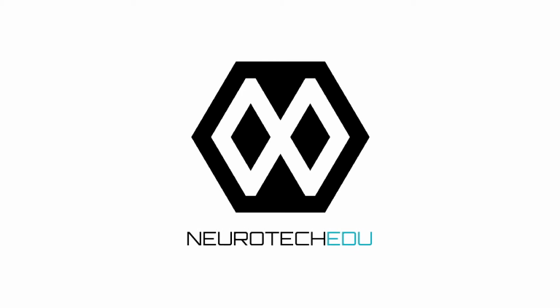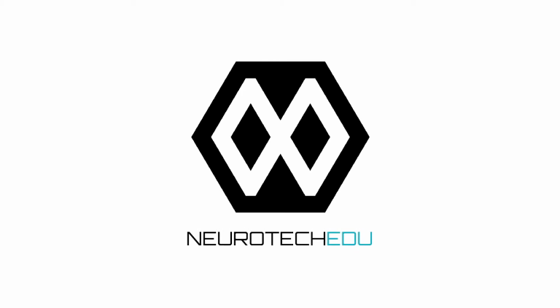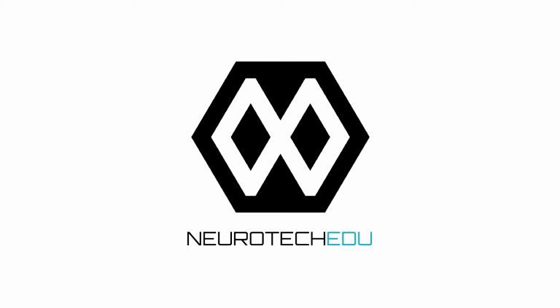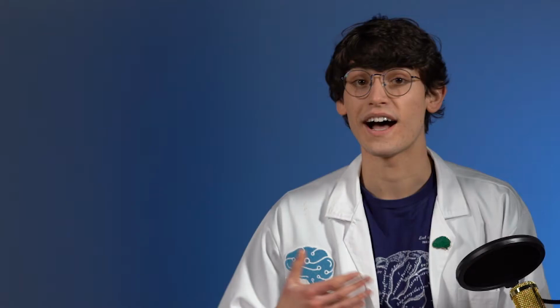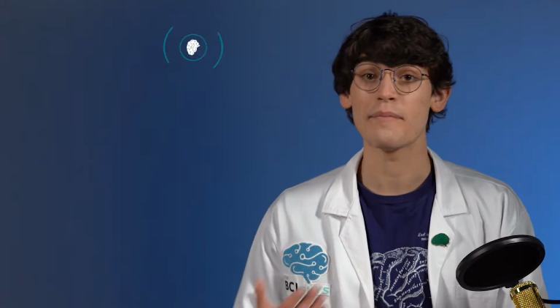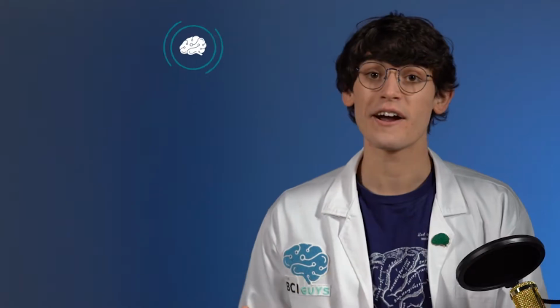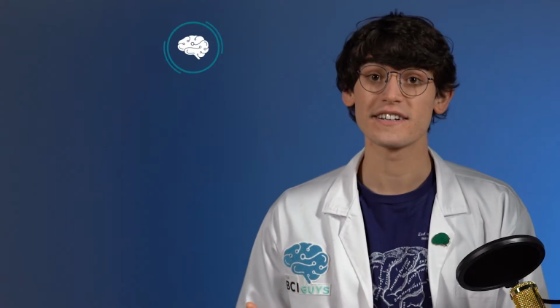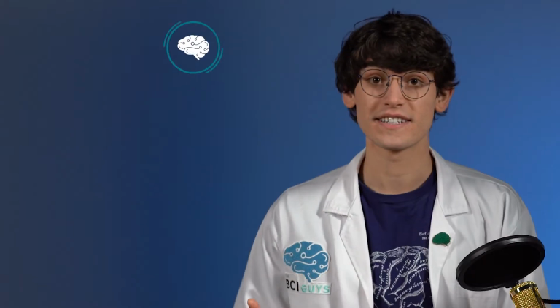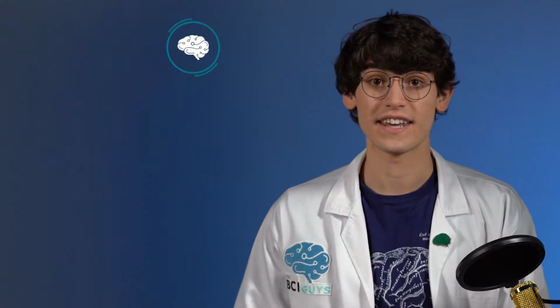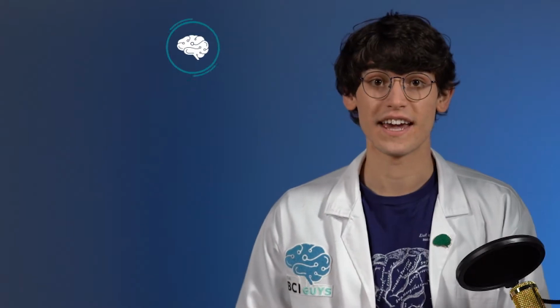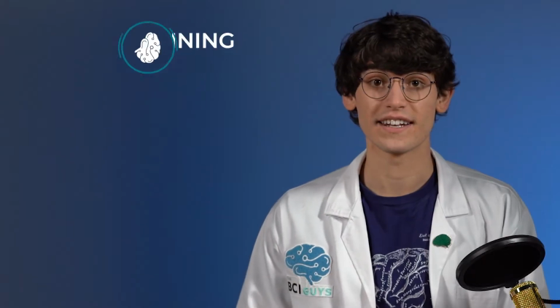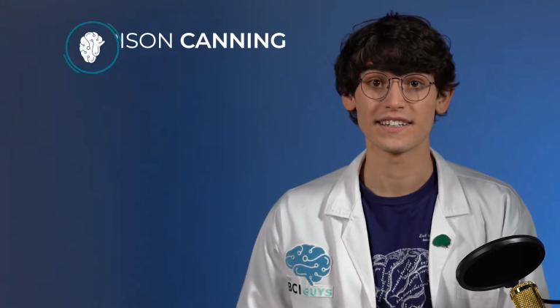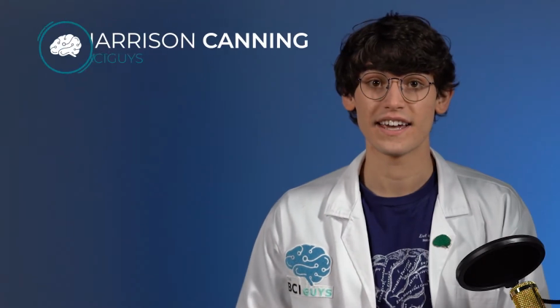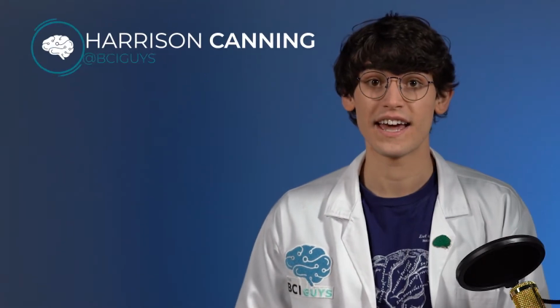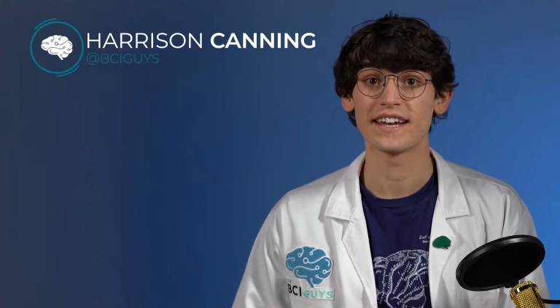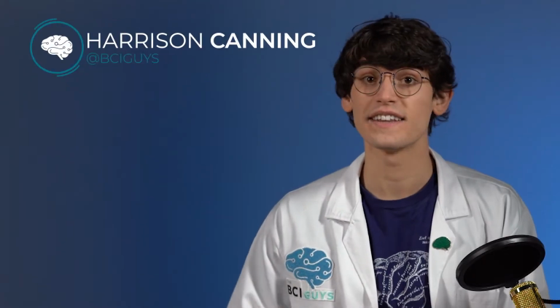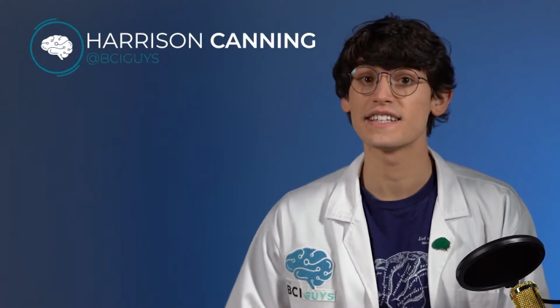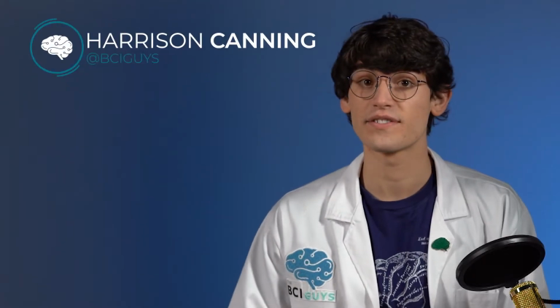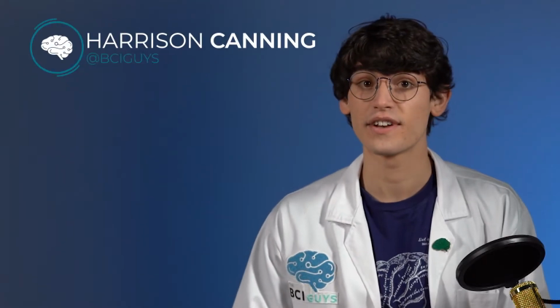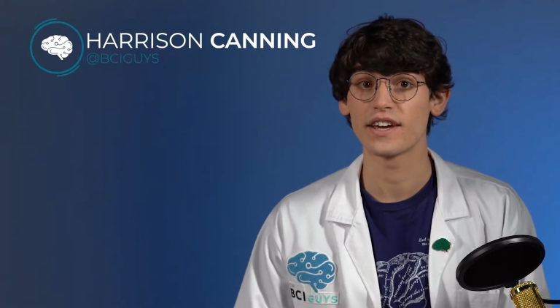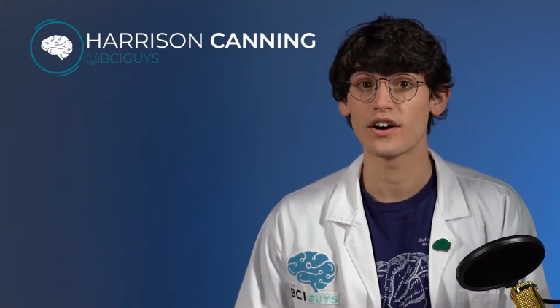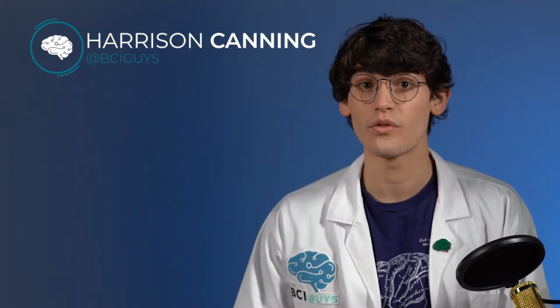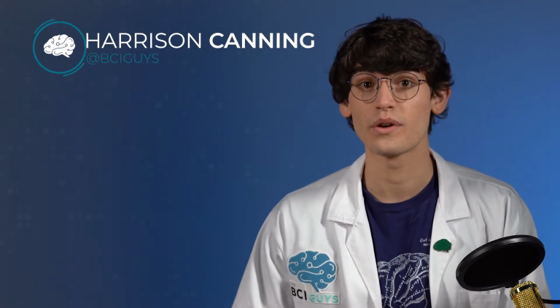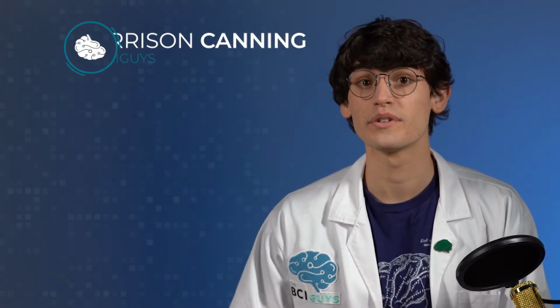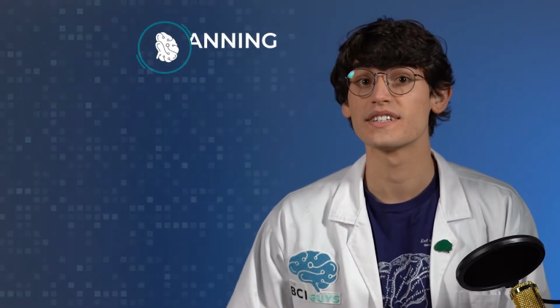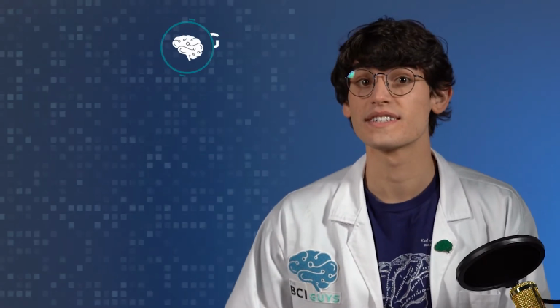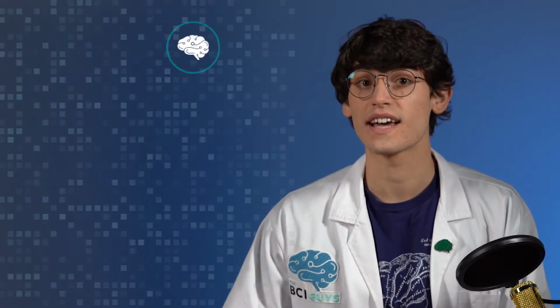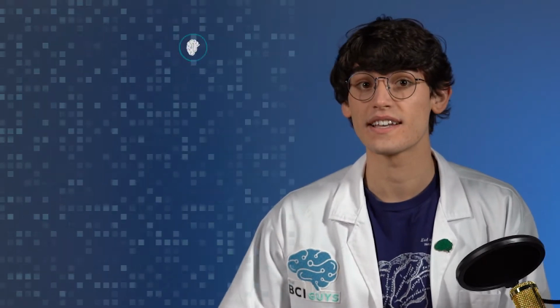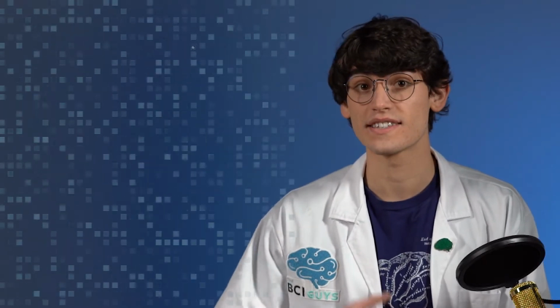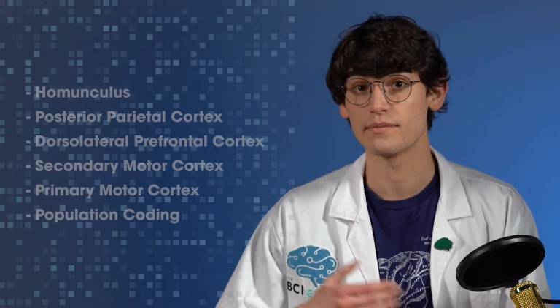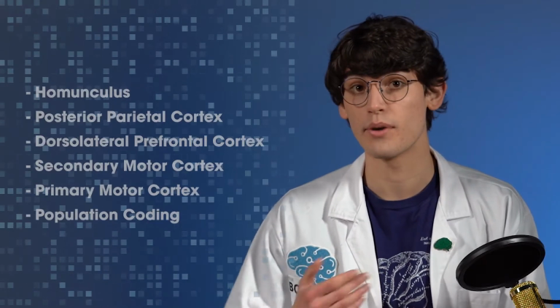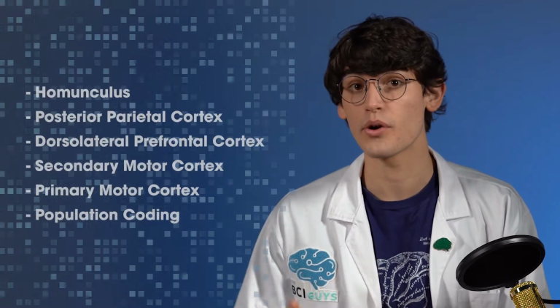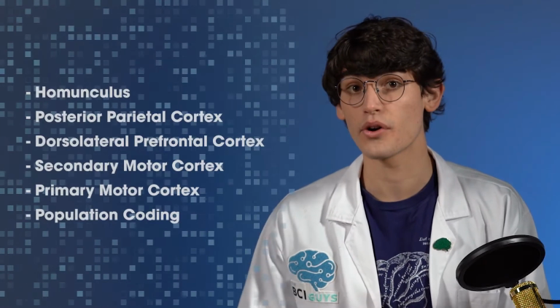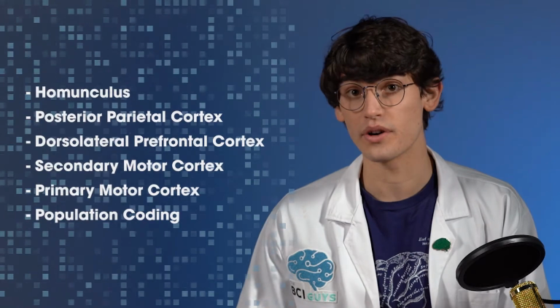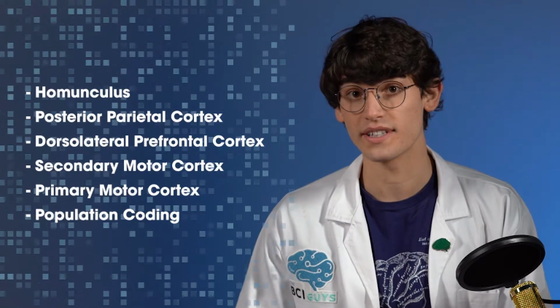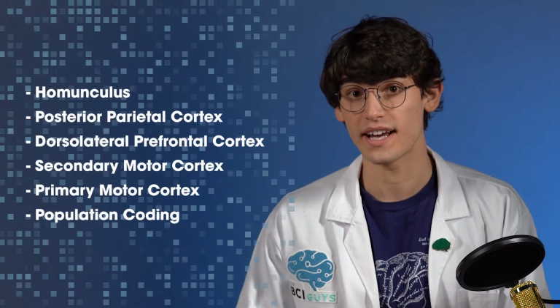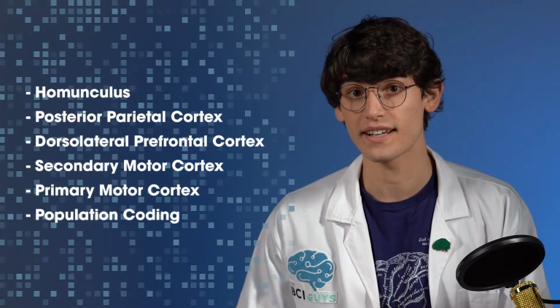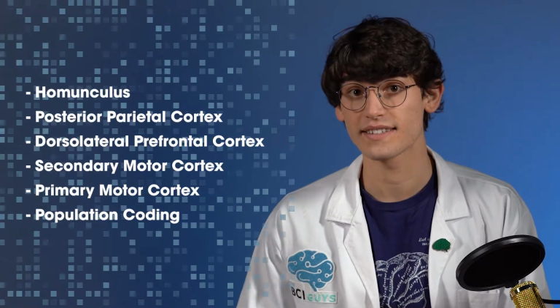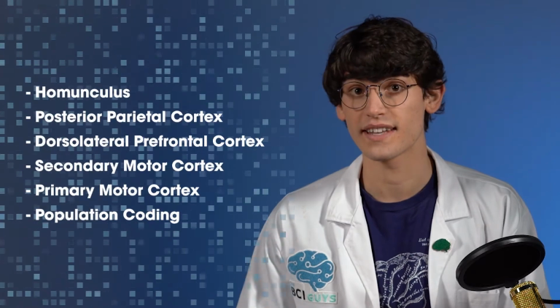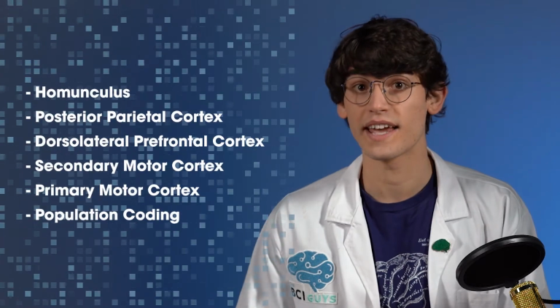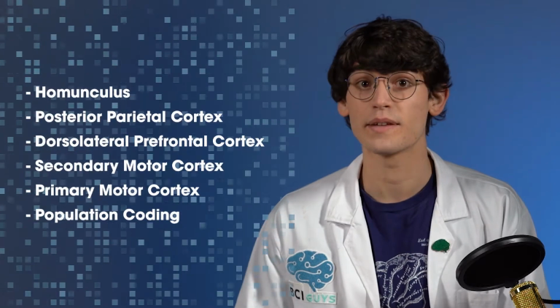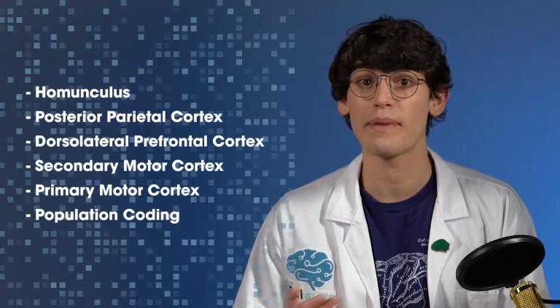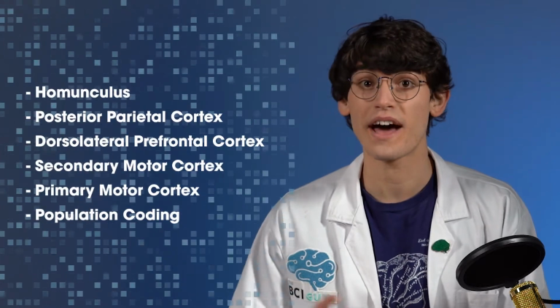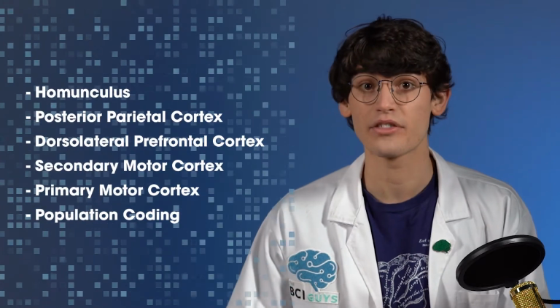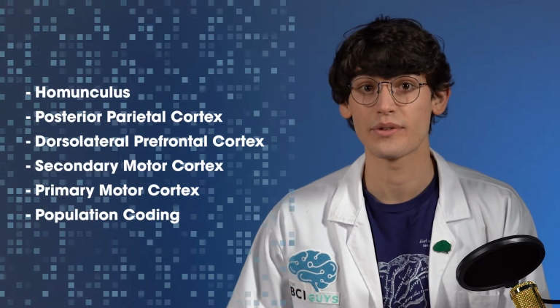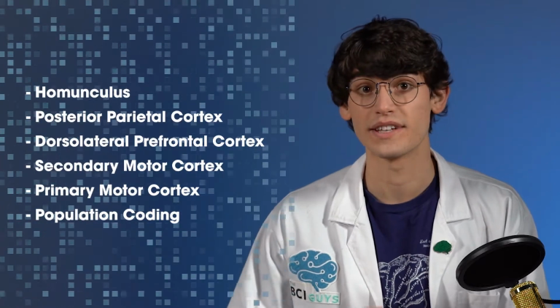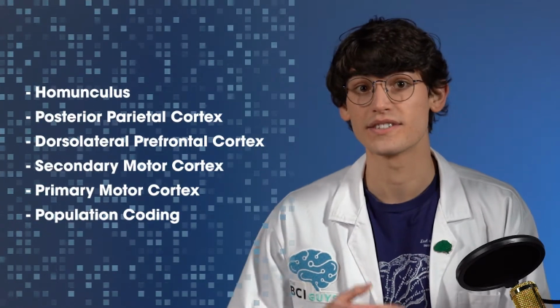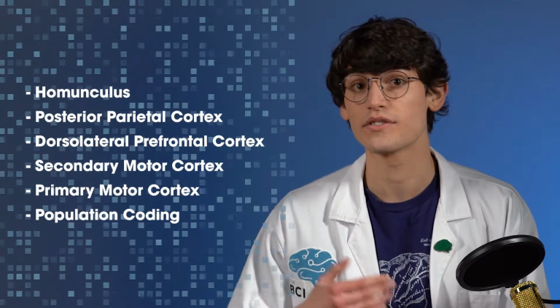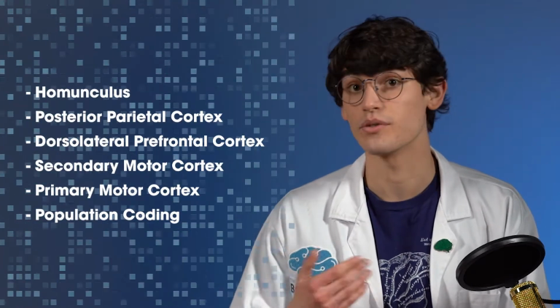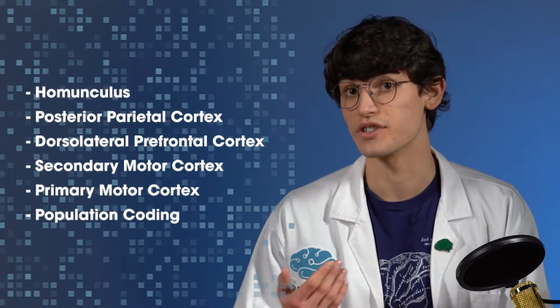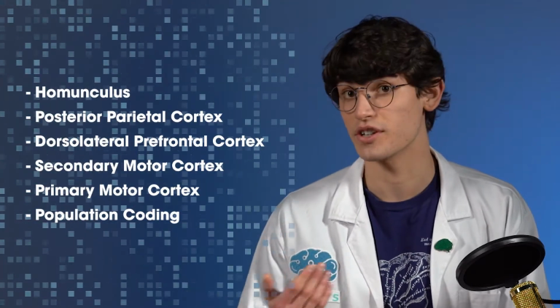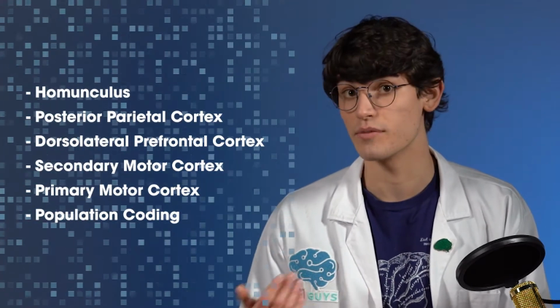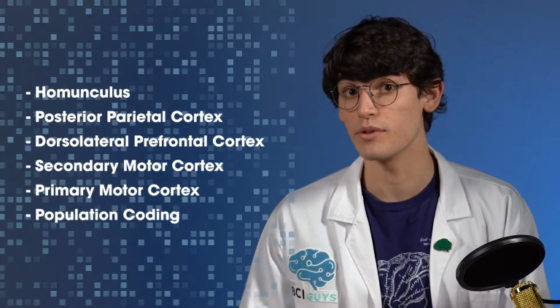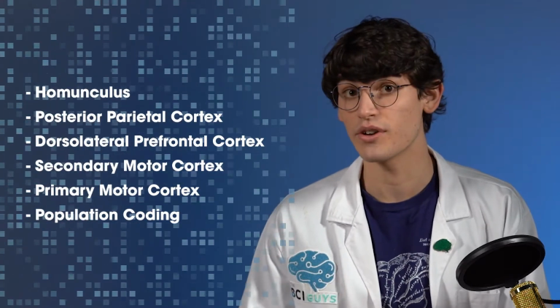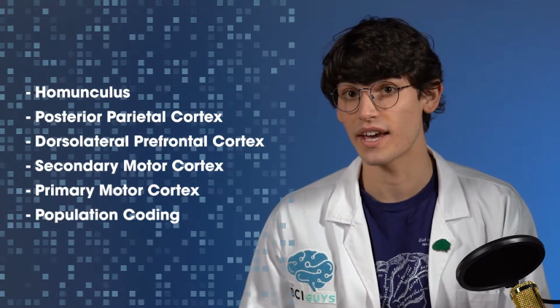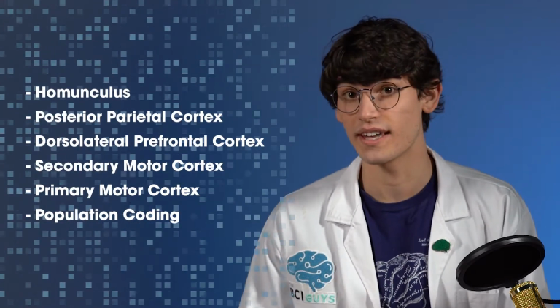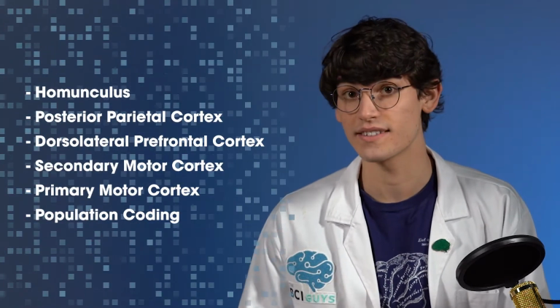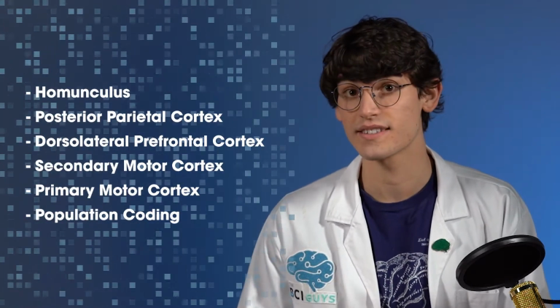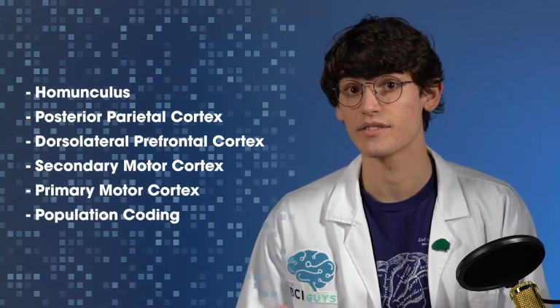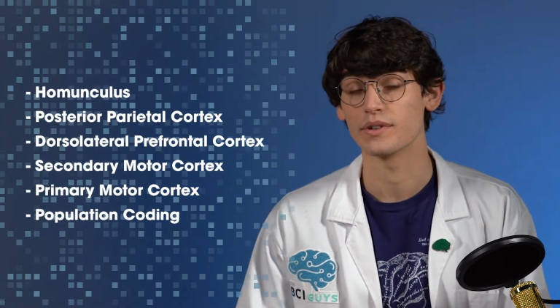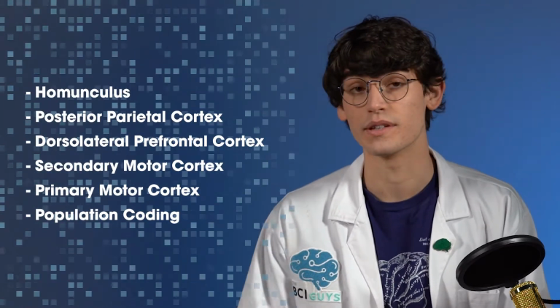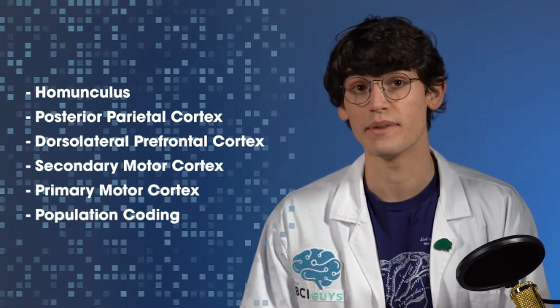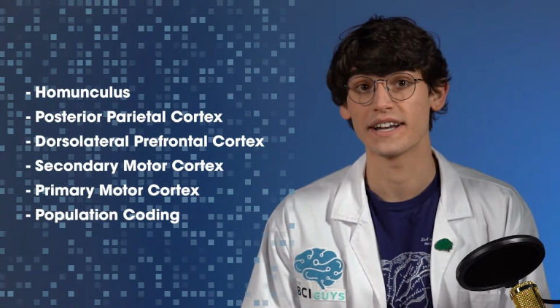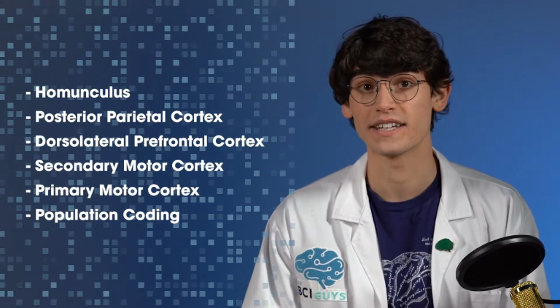I'm Harrison Canning, and in this video, we will discuss the motor cortex and the pathways through which it communicates with the body.